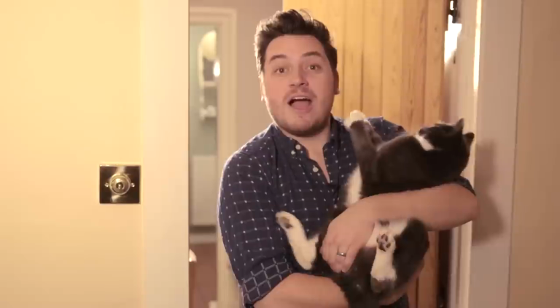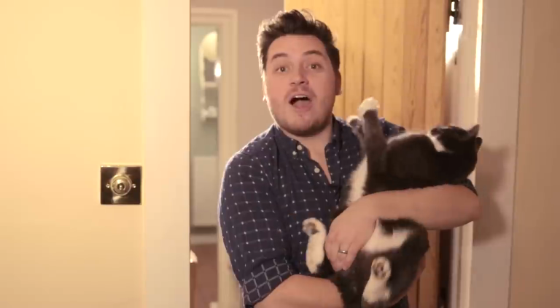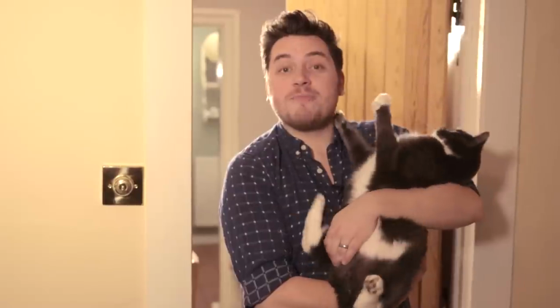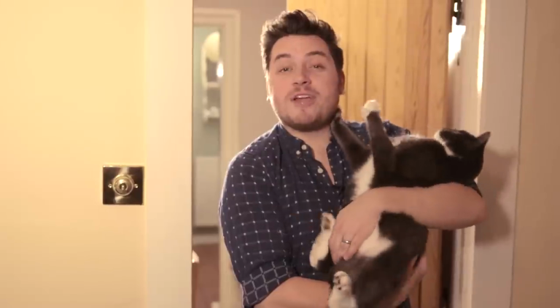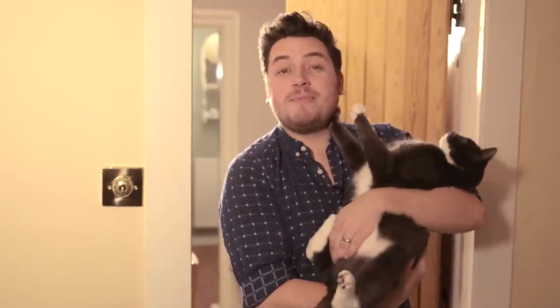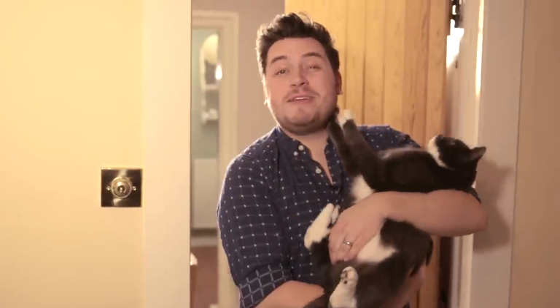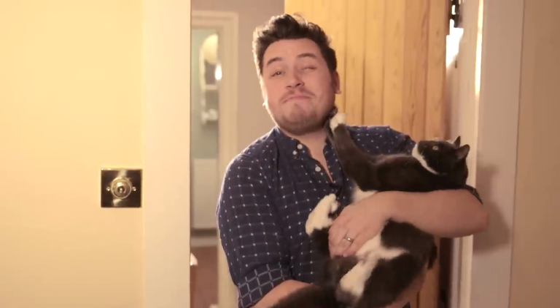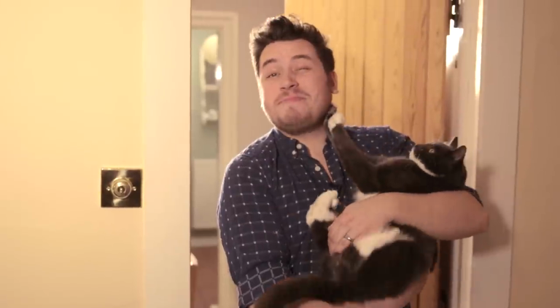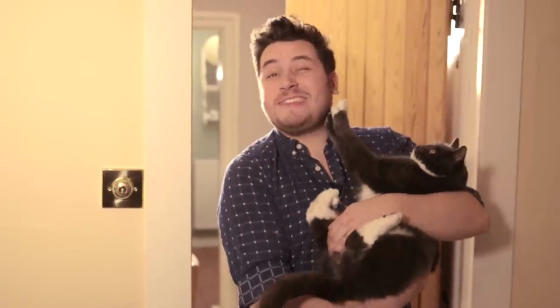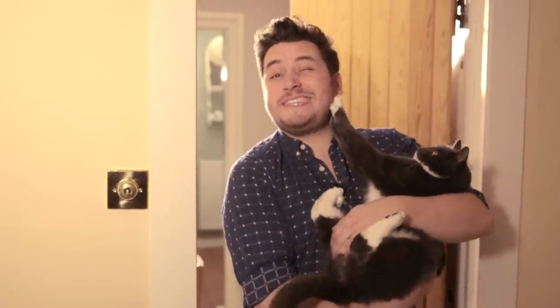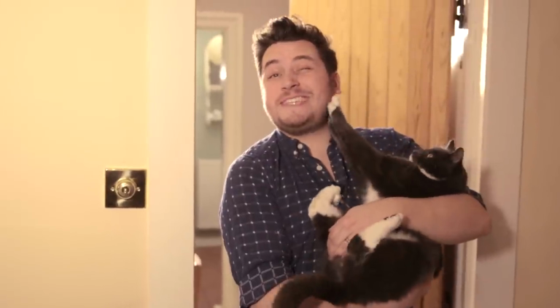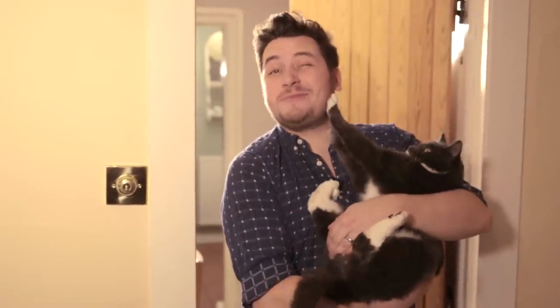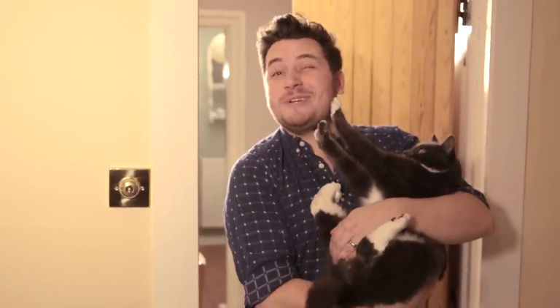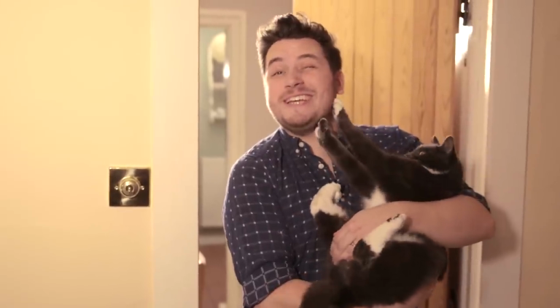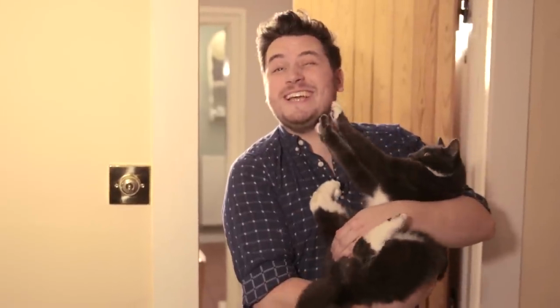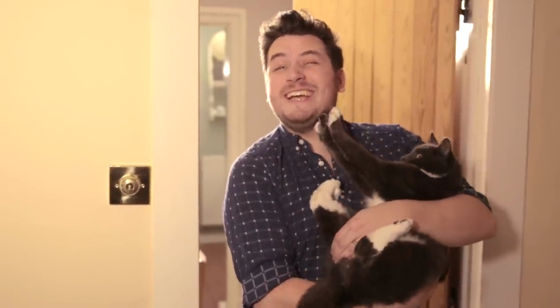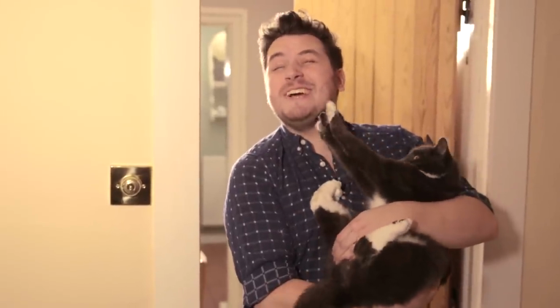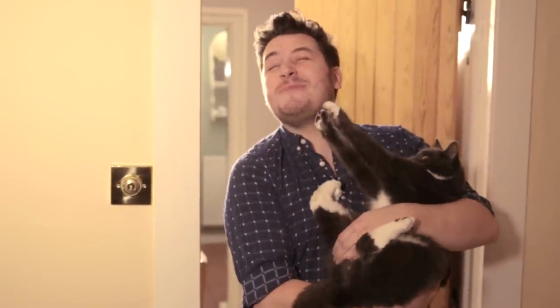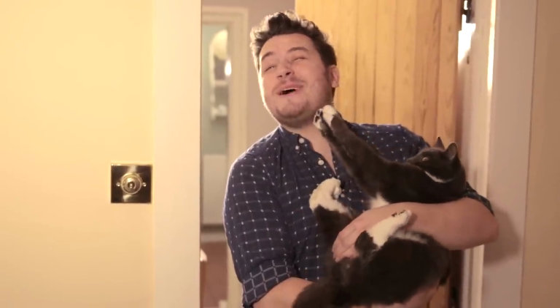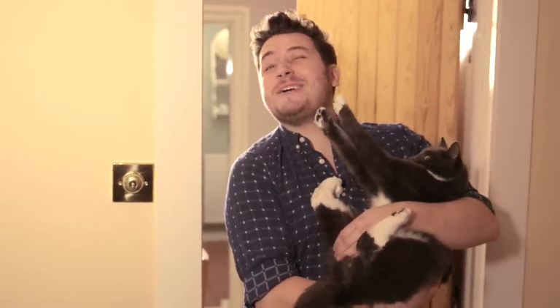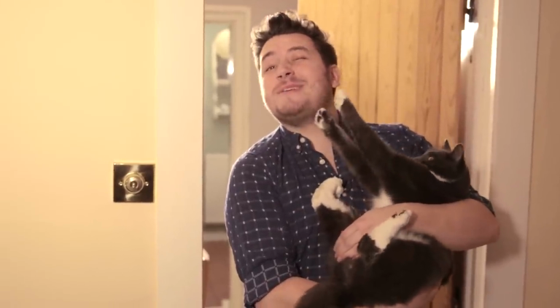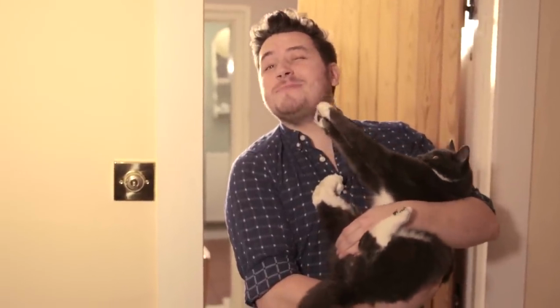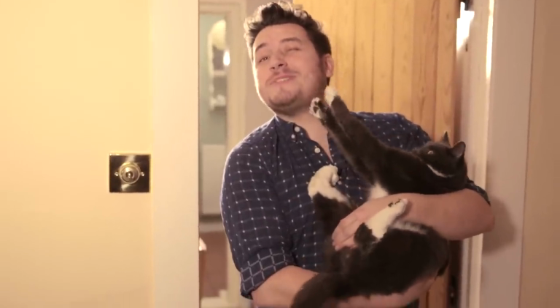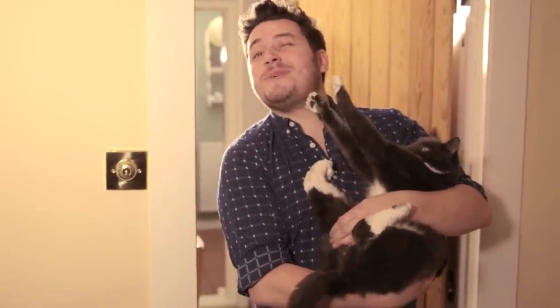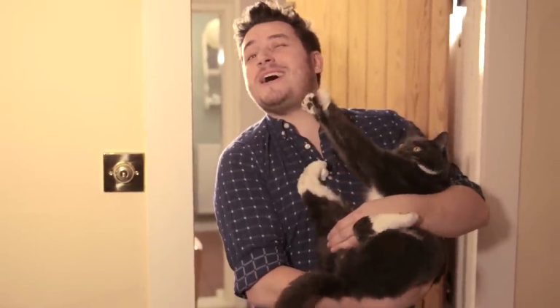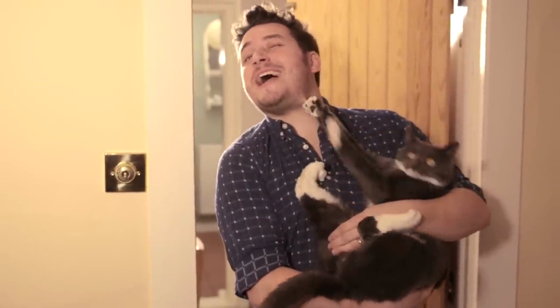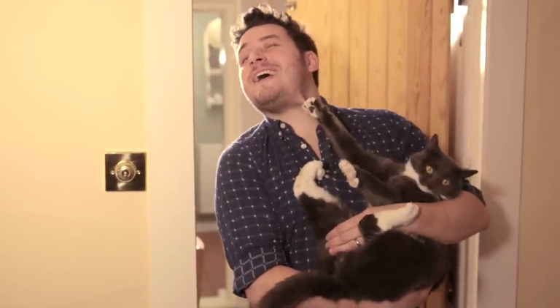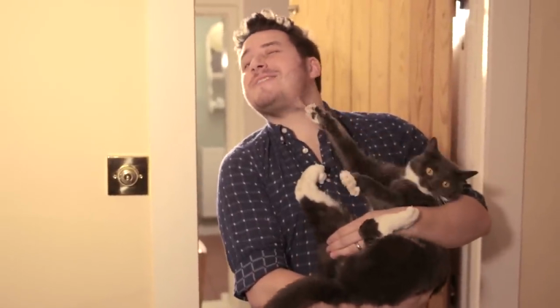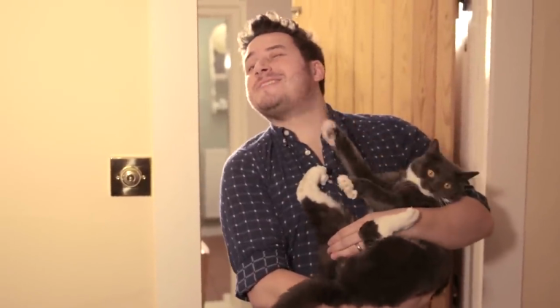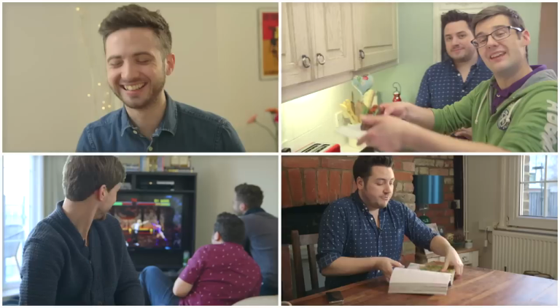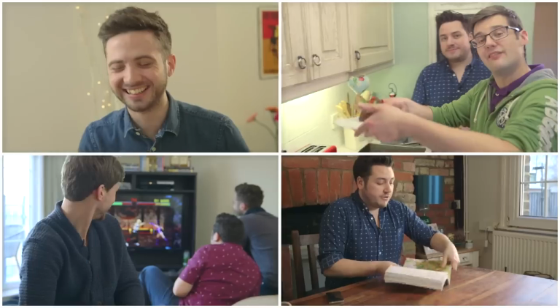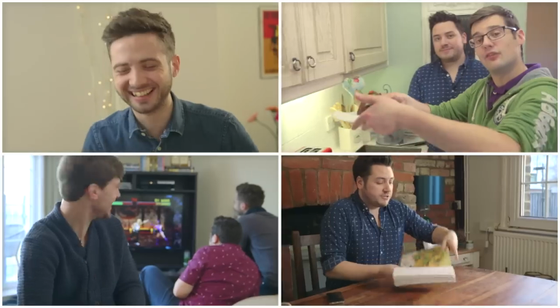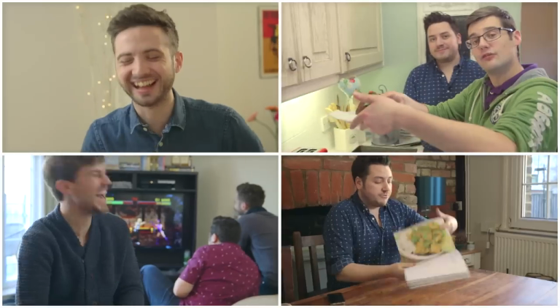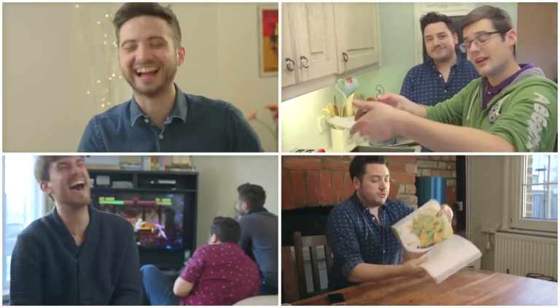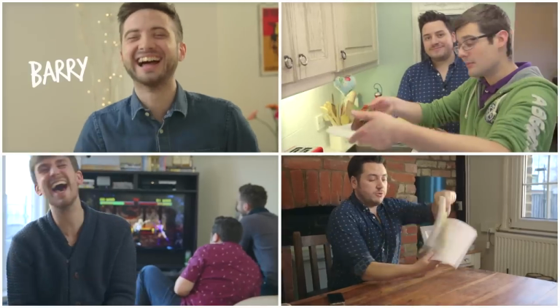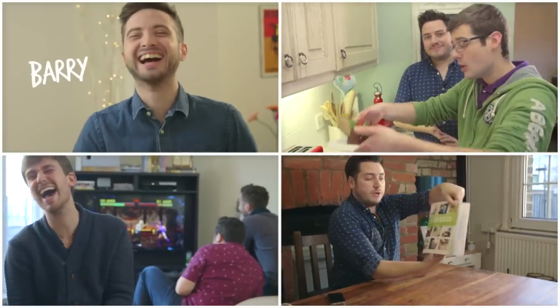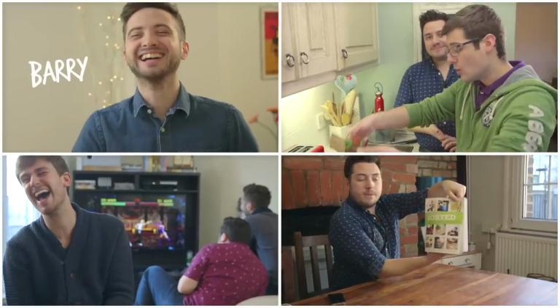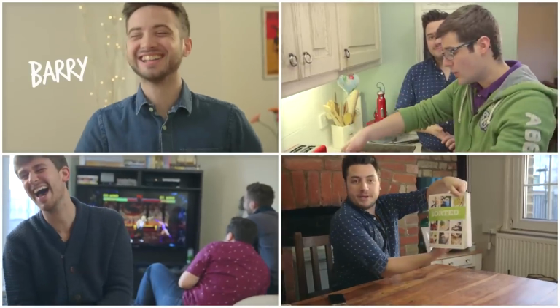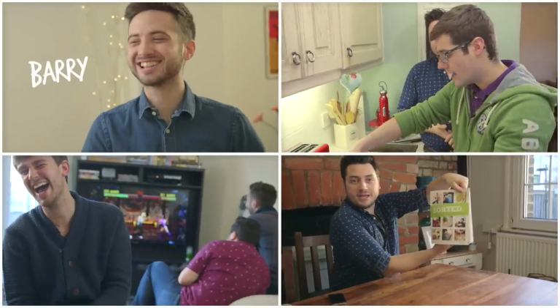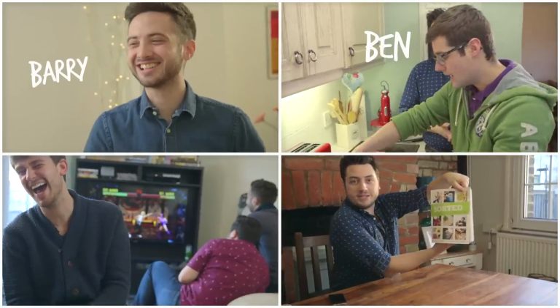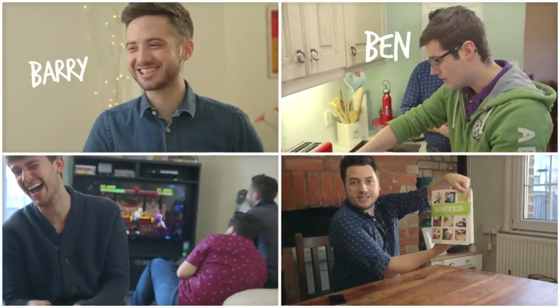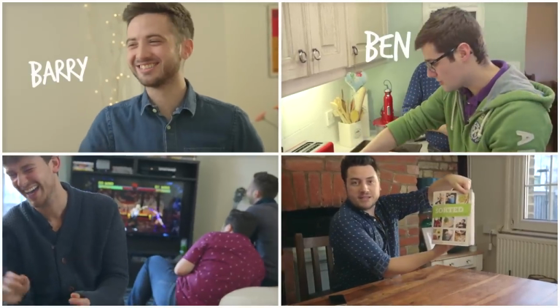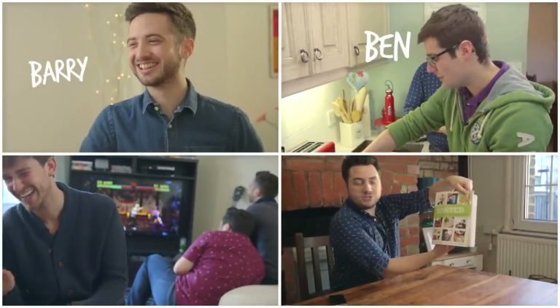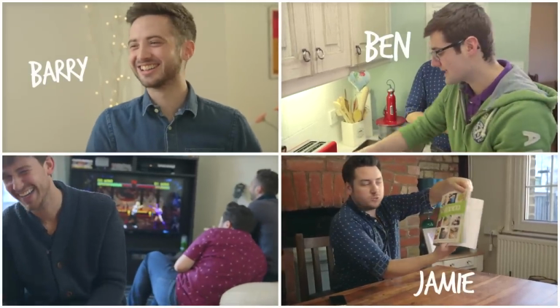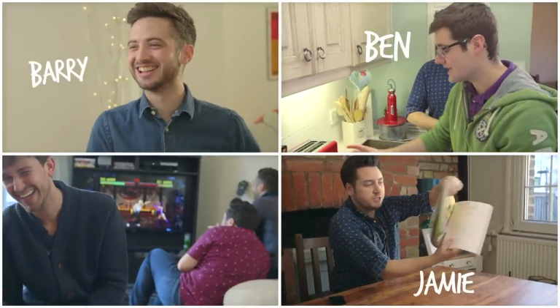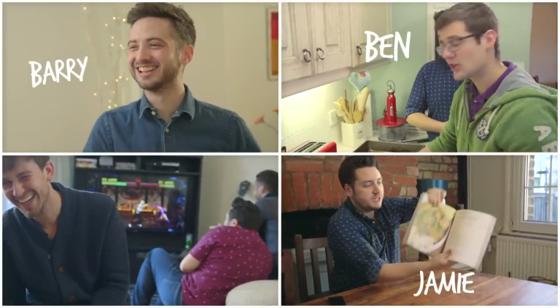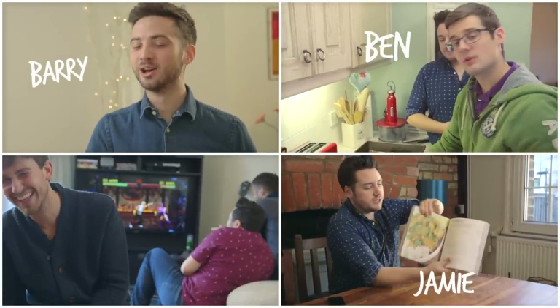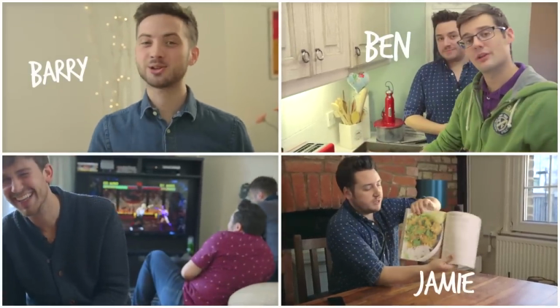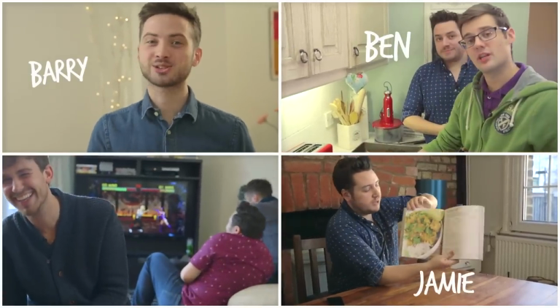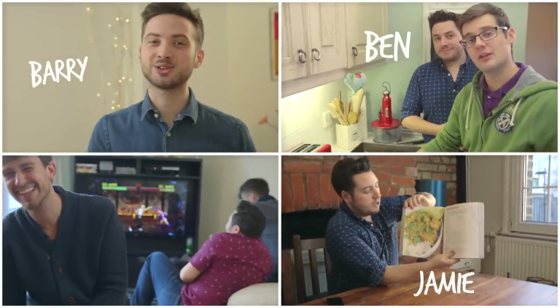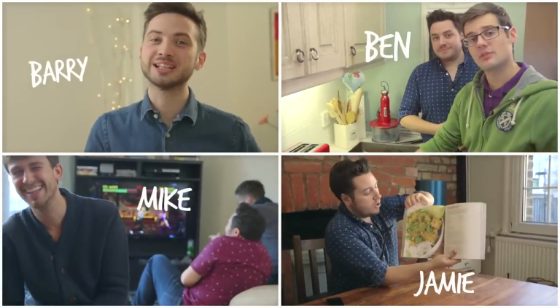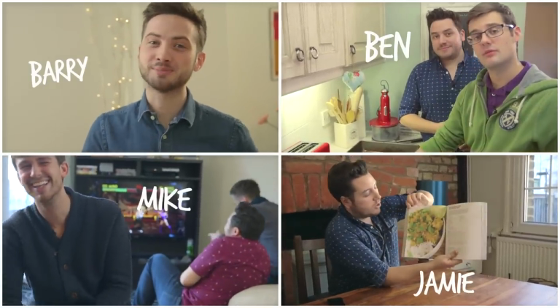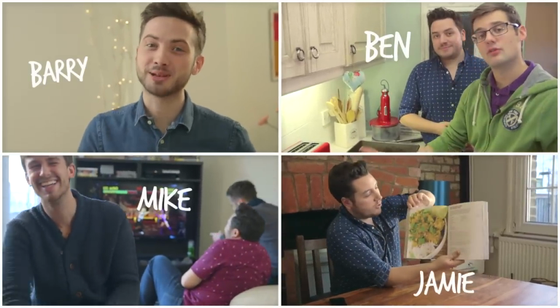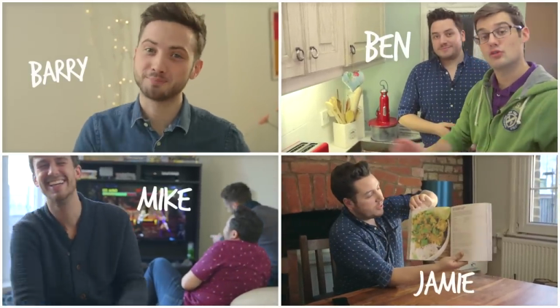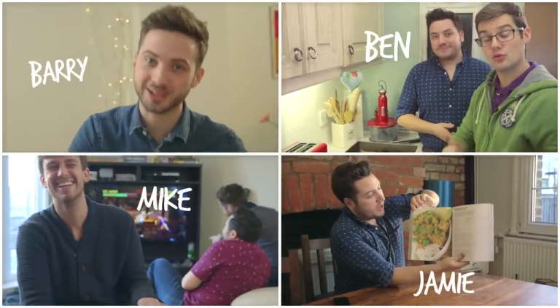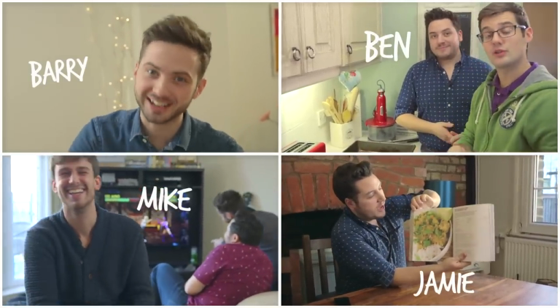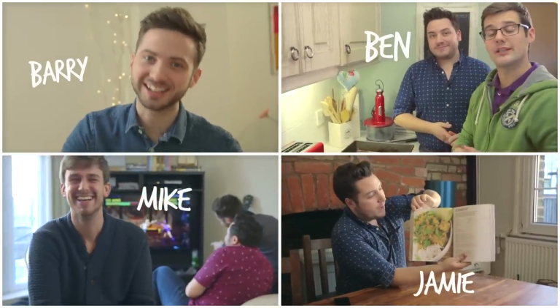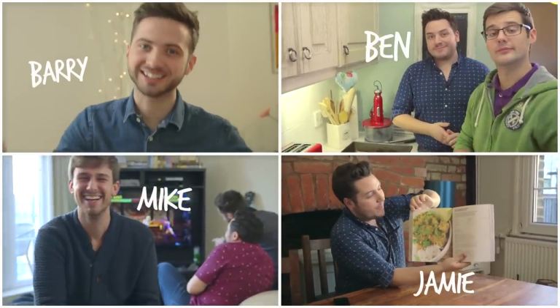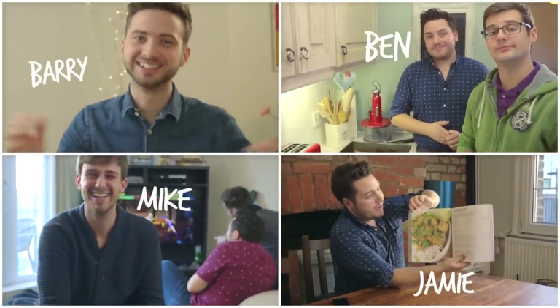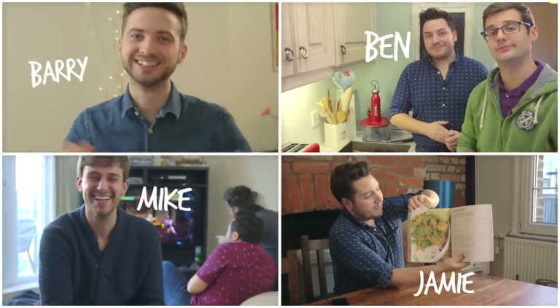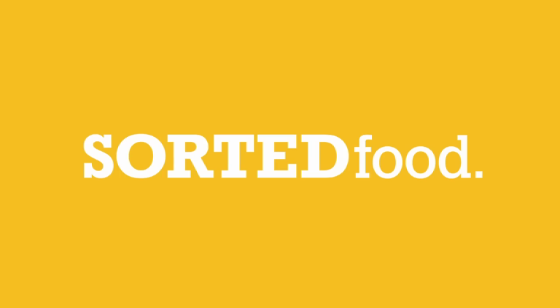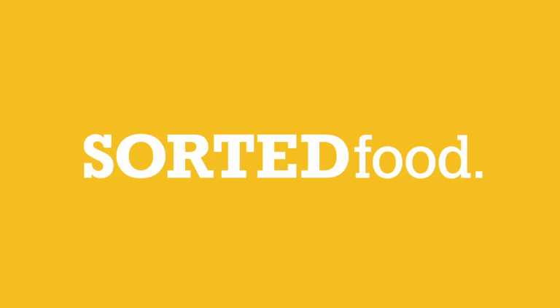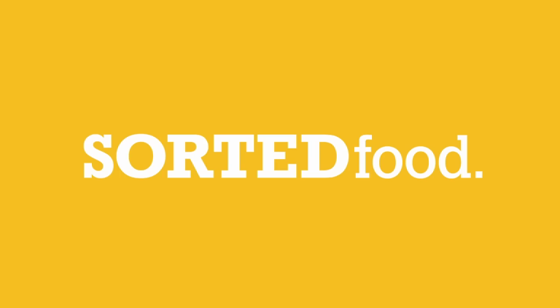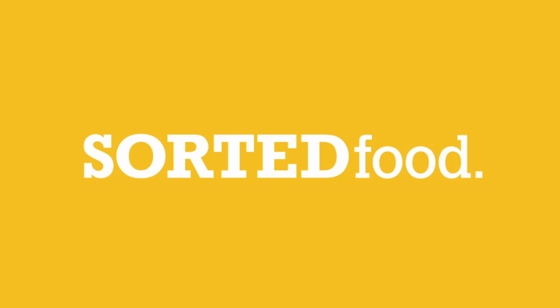I'm Jamie, this is Woody, welcome to our house. We are Barry, Ben, Jamie and Mike — the guys from Sorted Food.